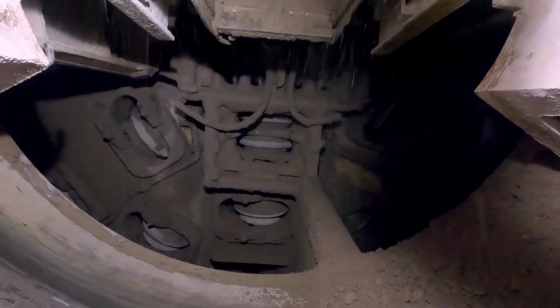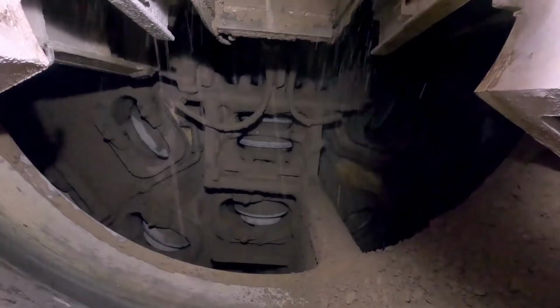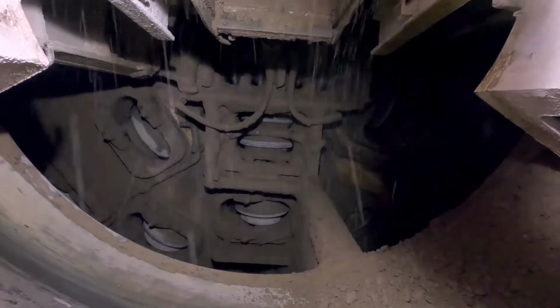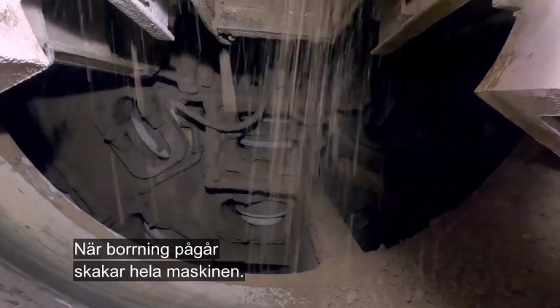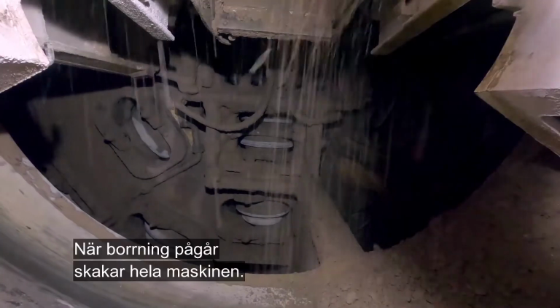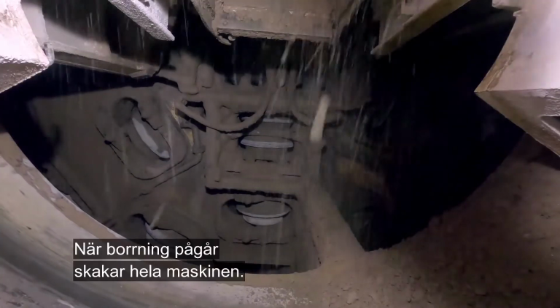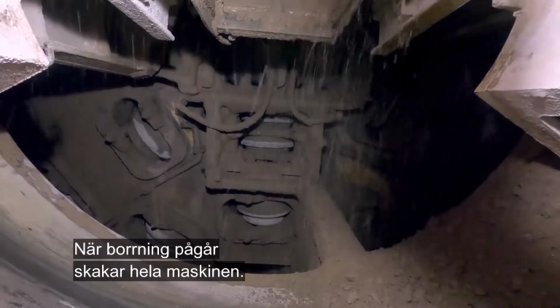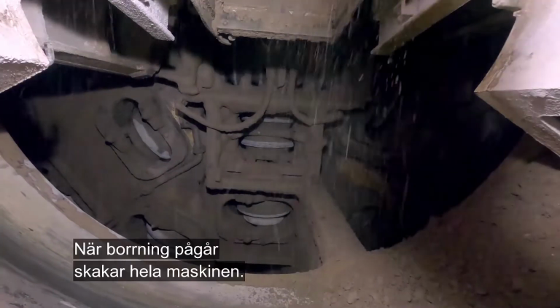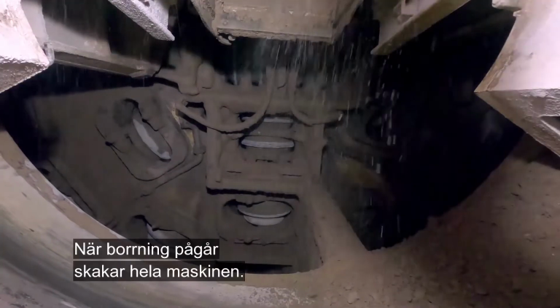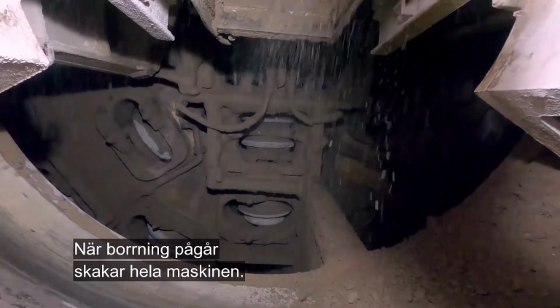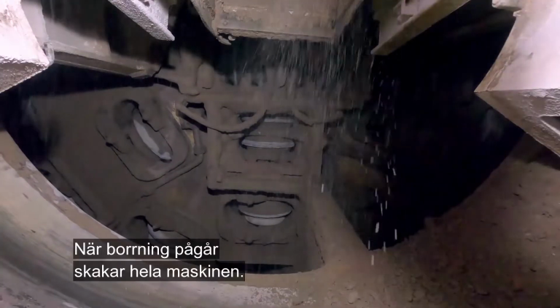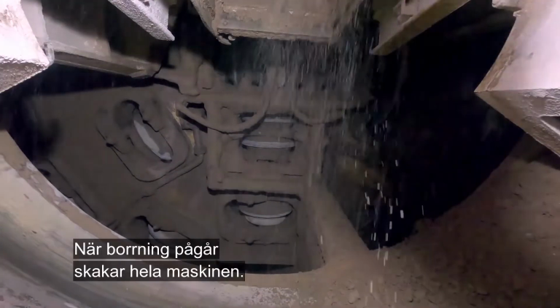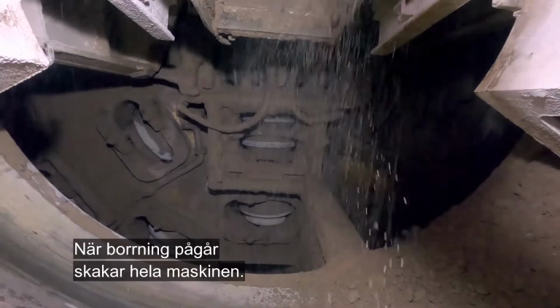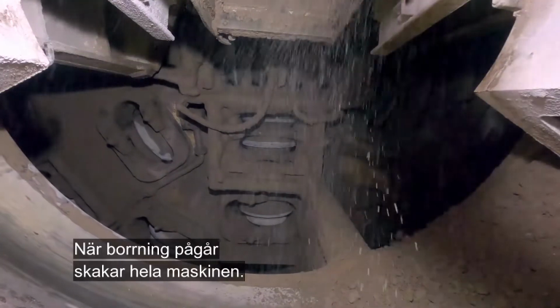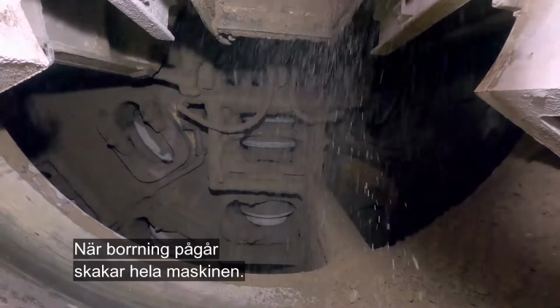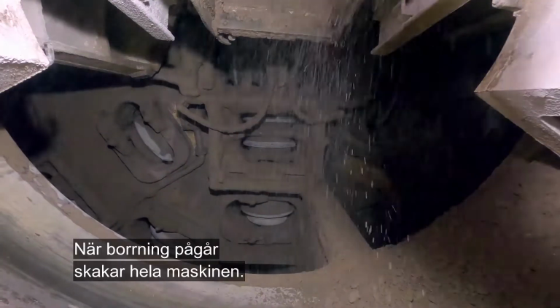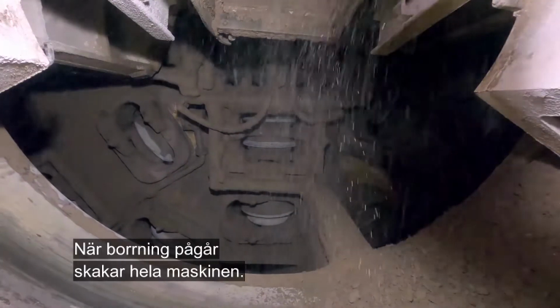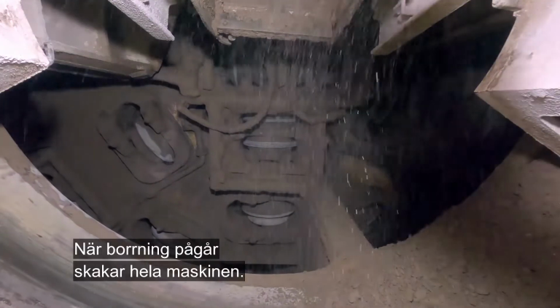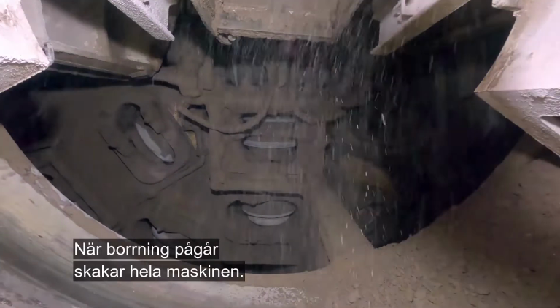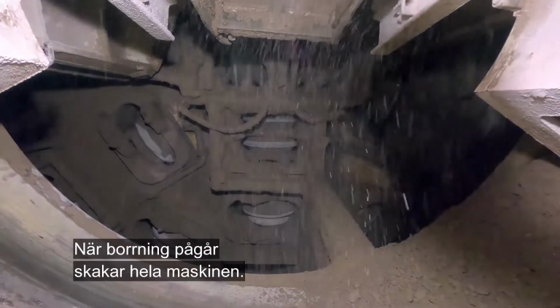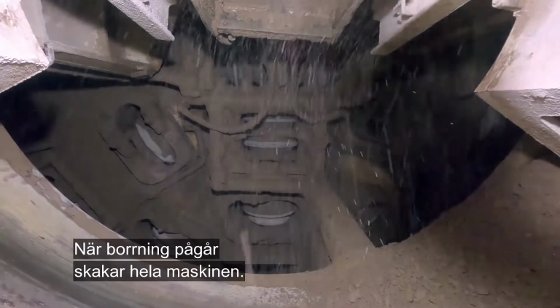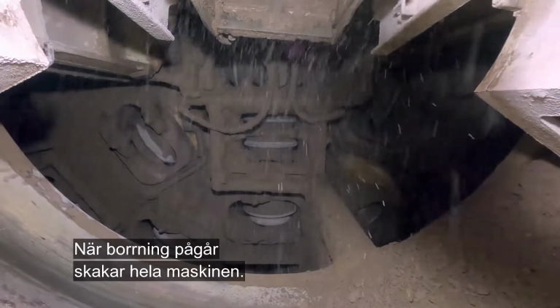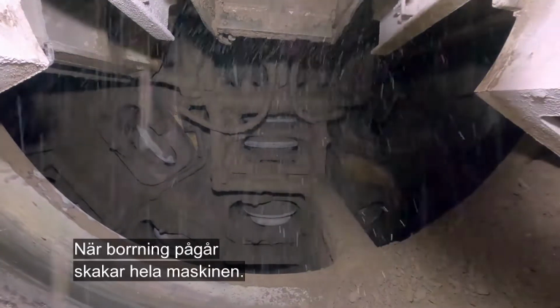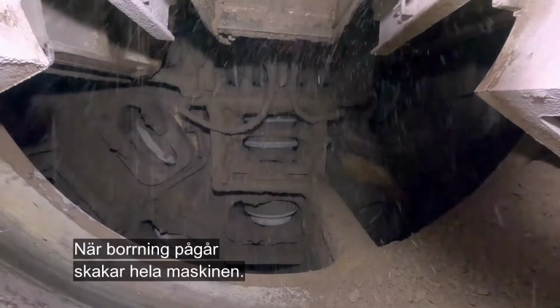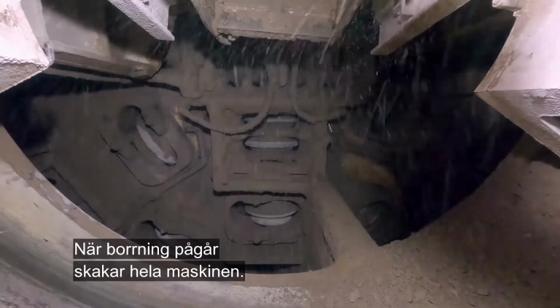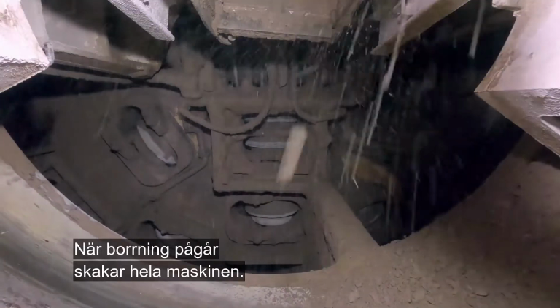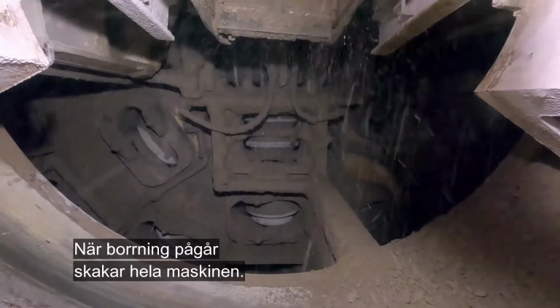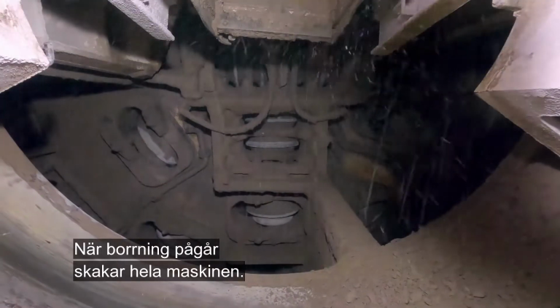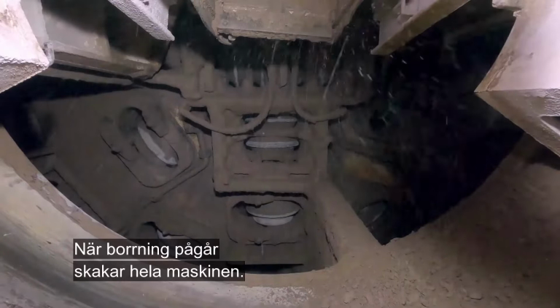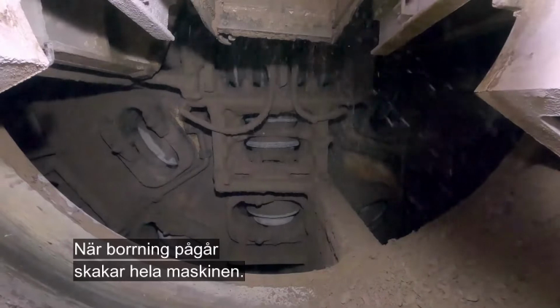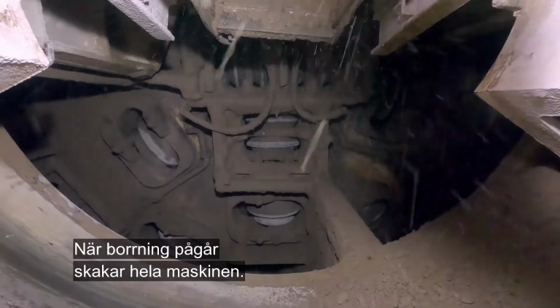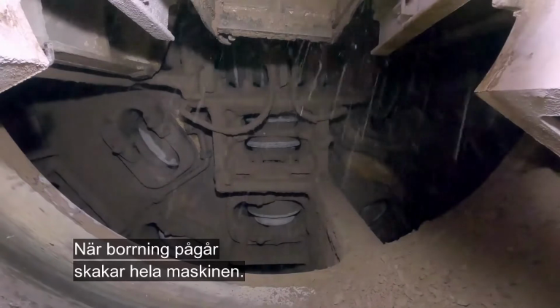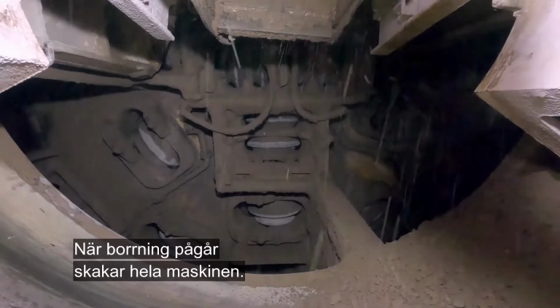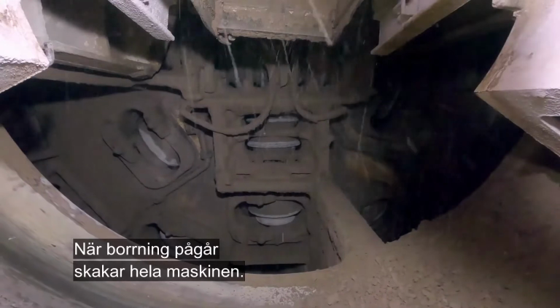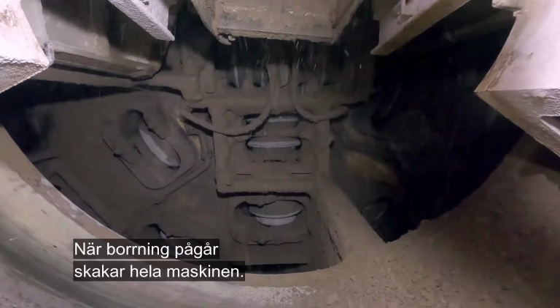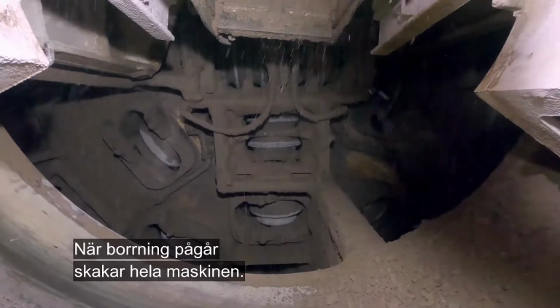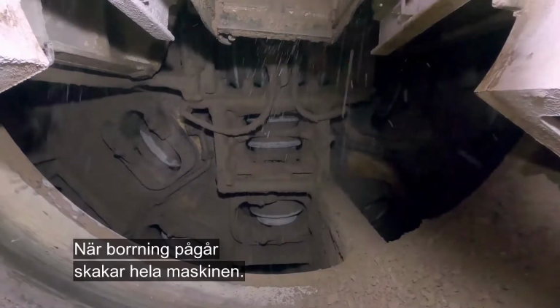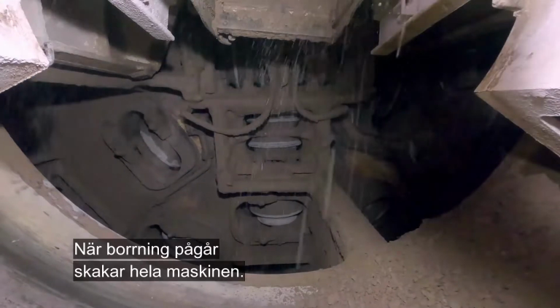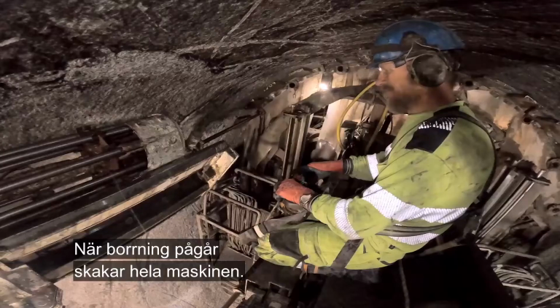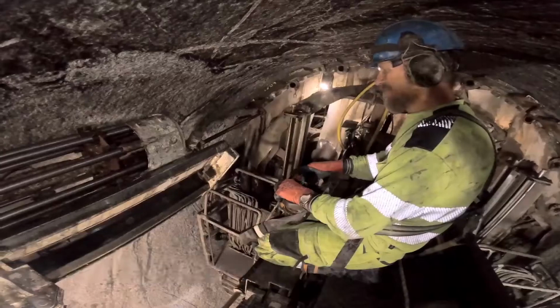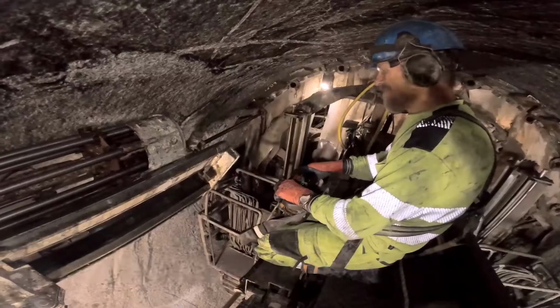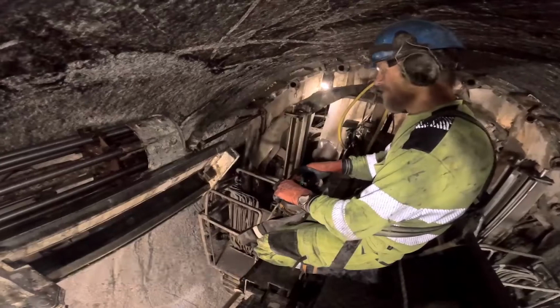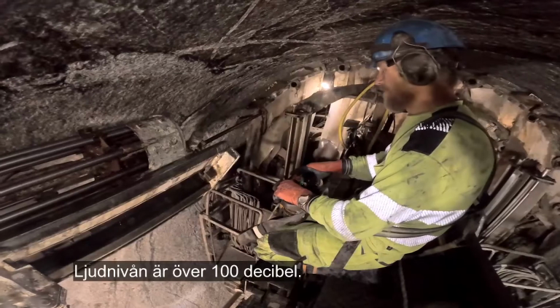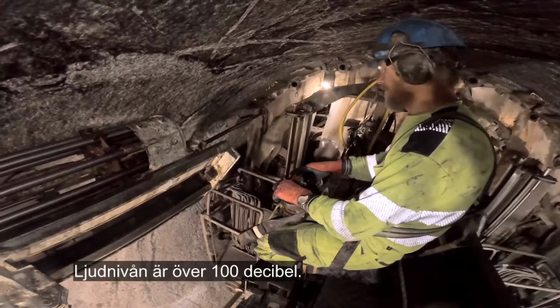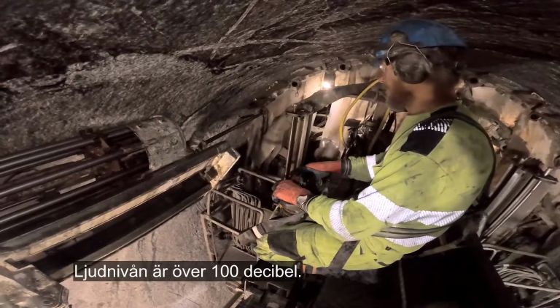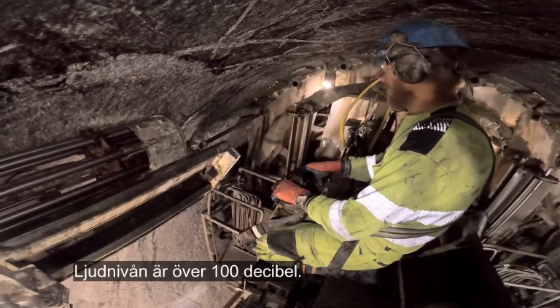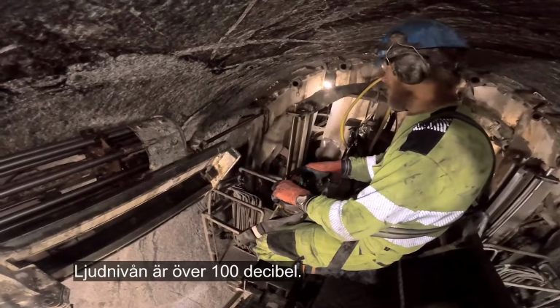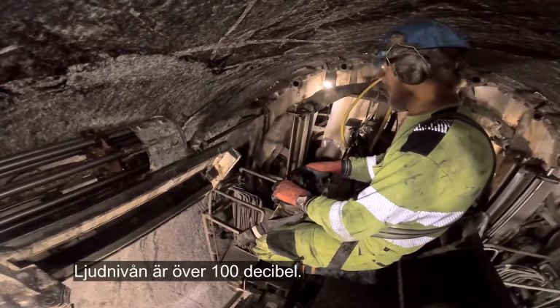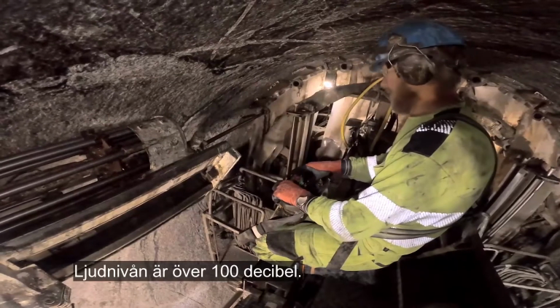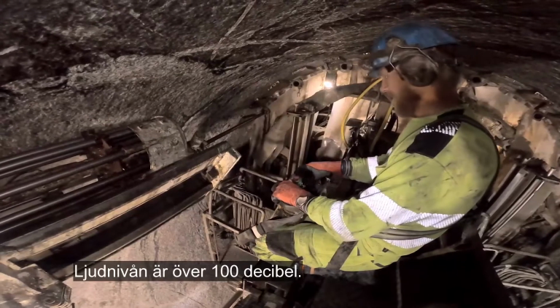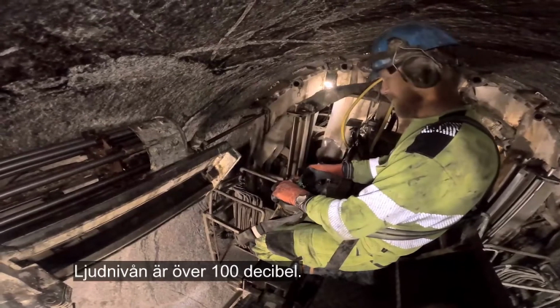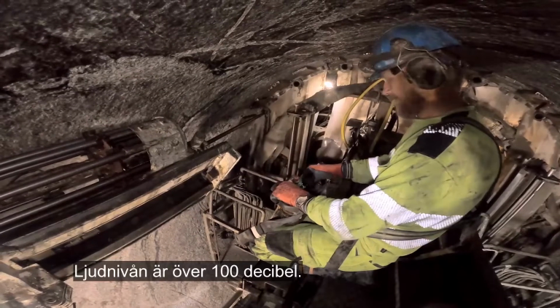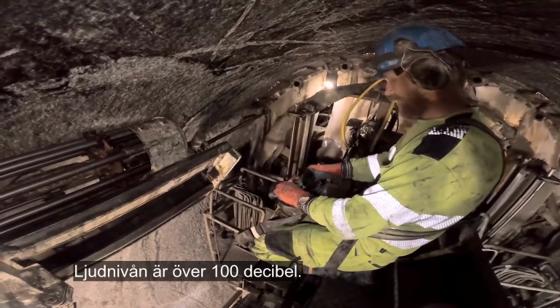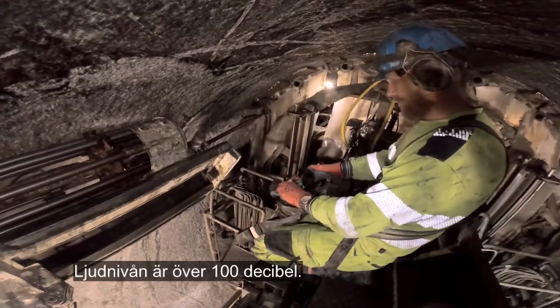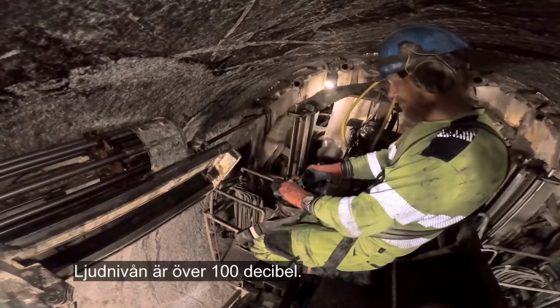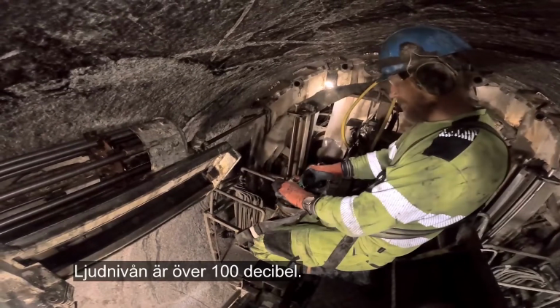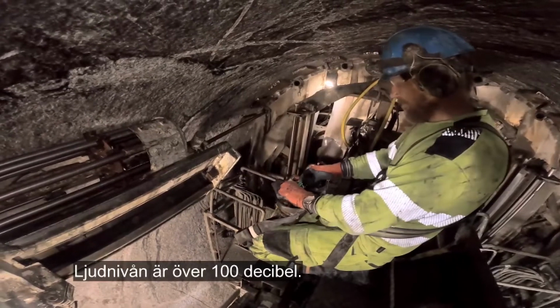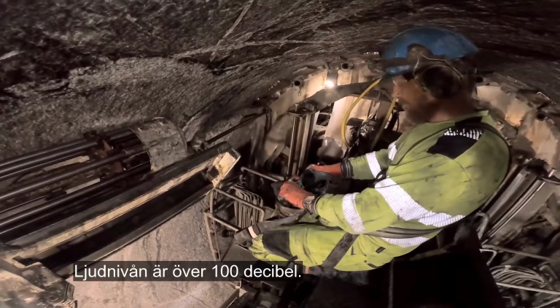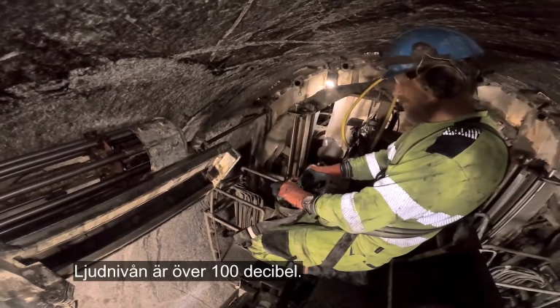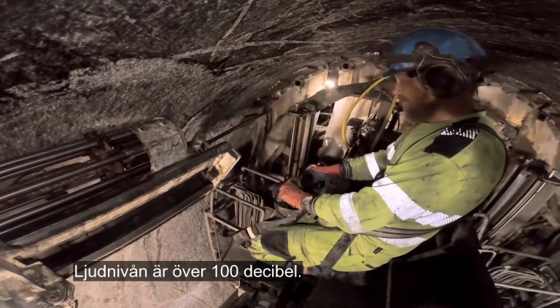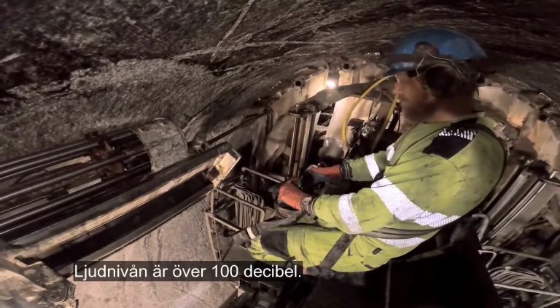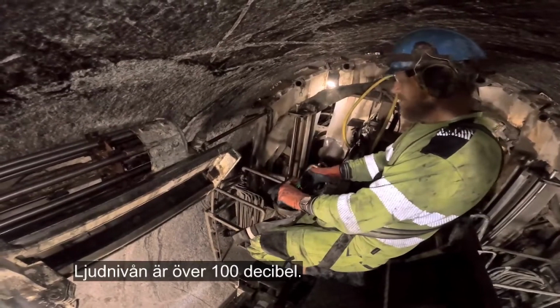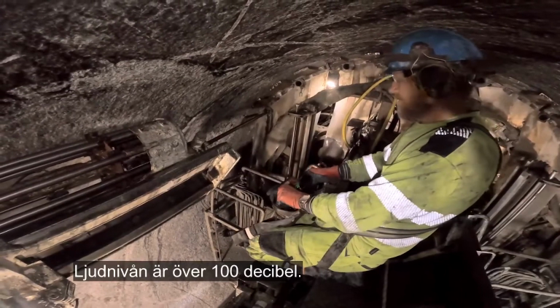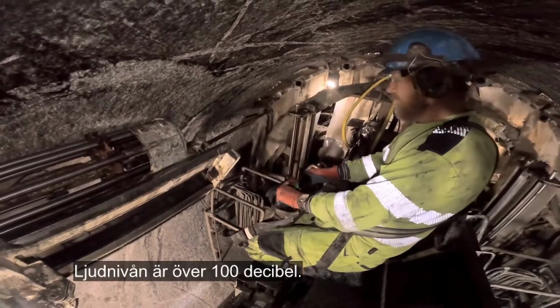When drilling is in progress, the entire machine shakes. The noise level is over 100 decibels.